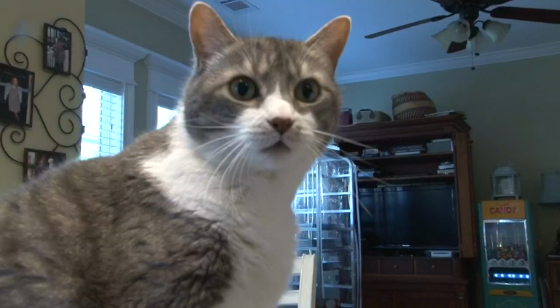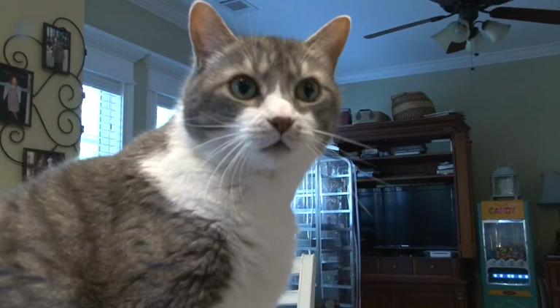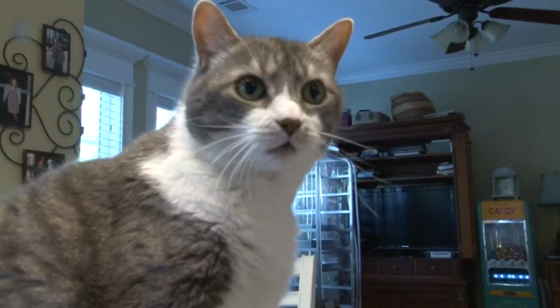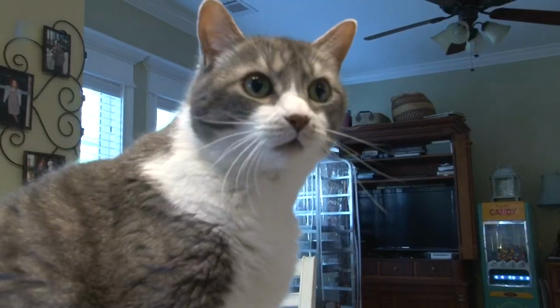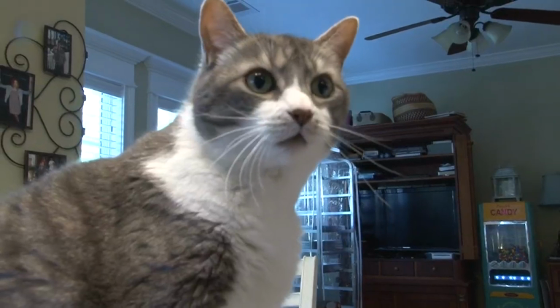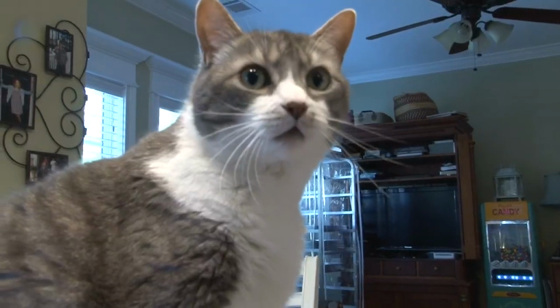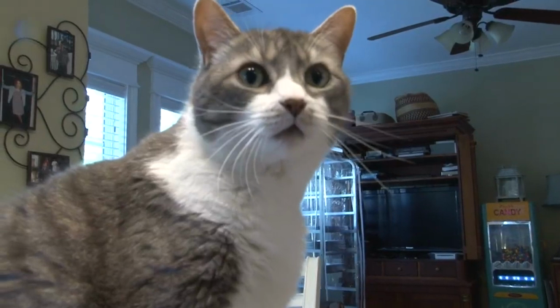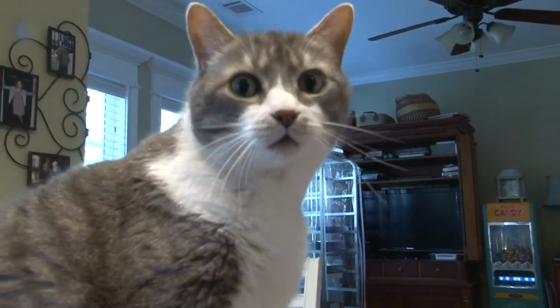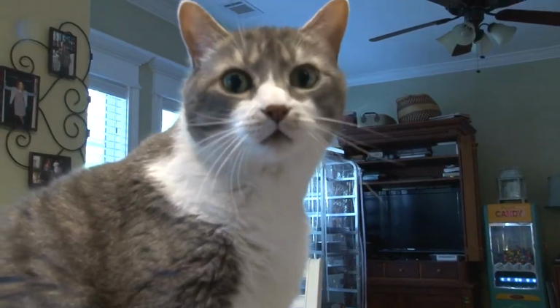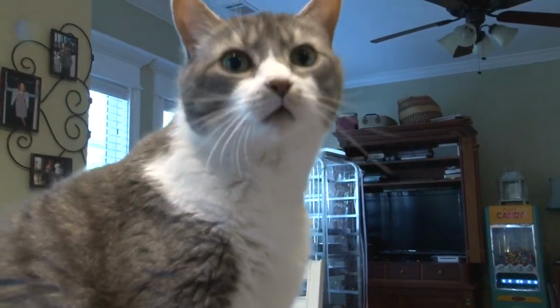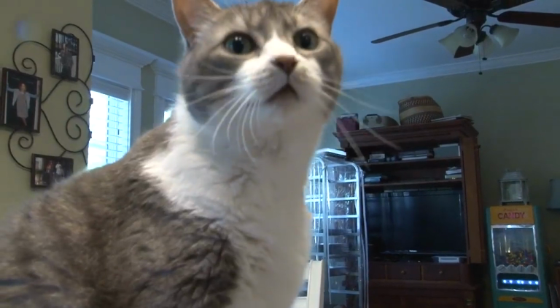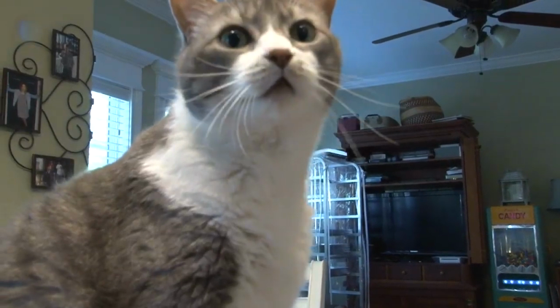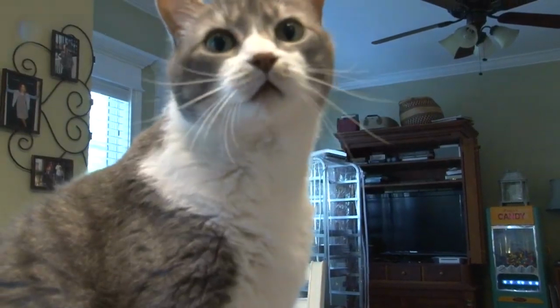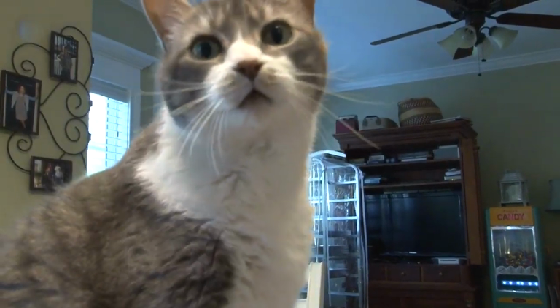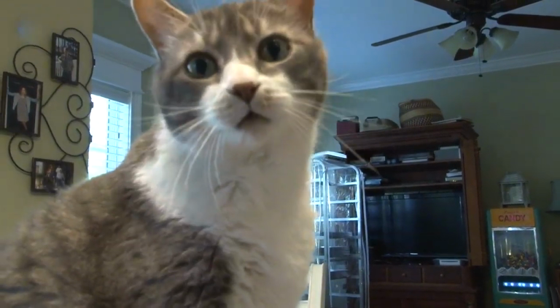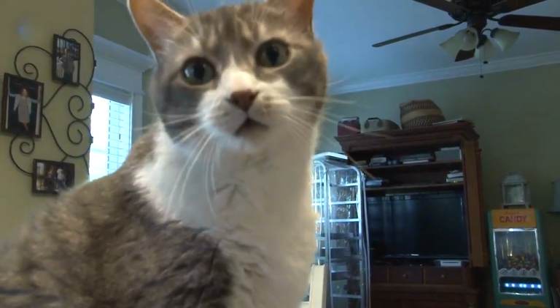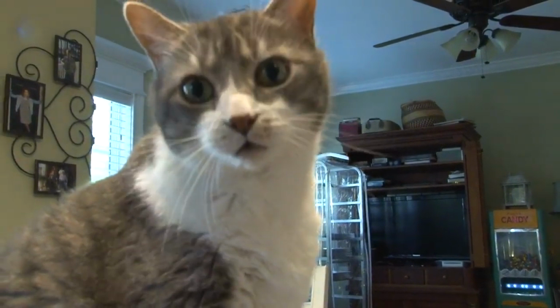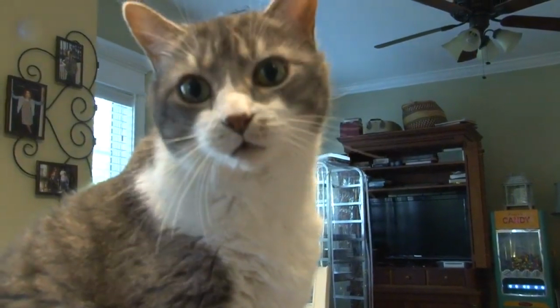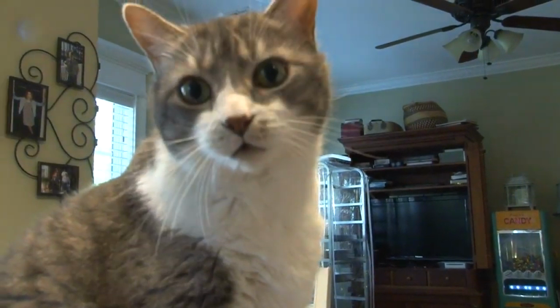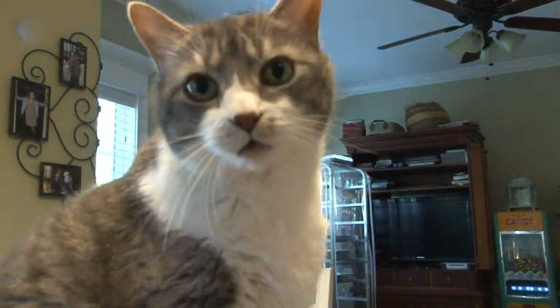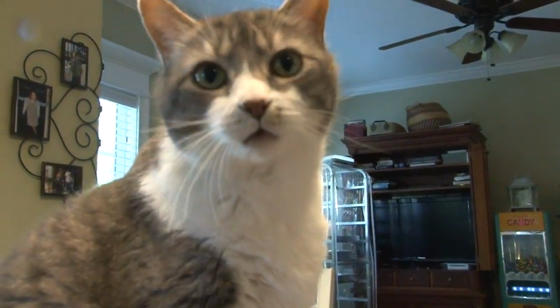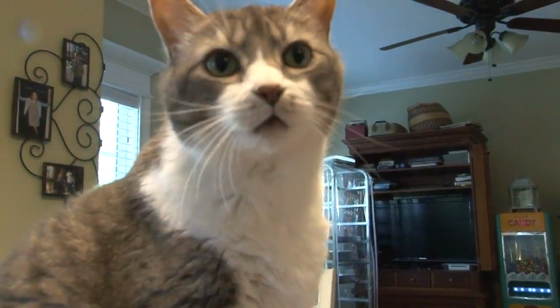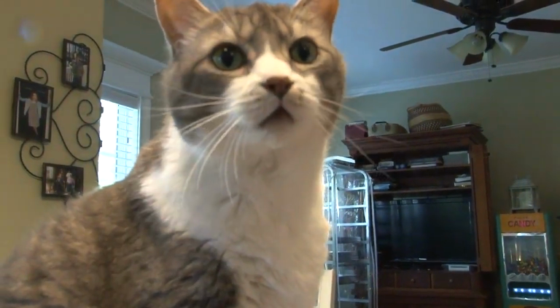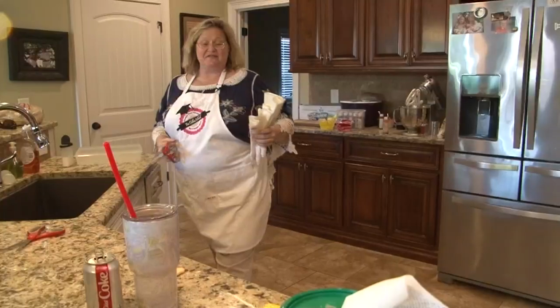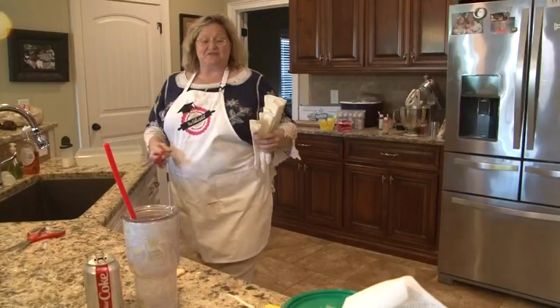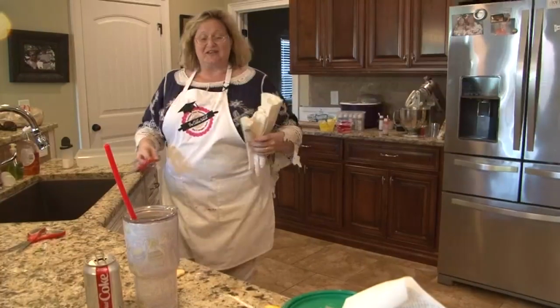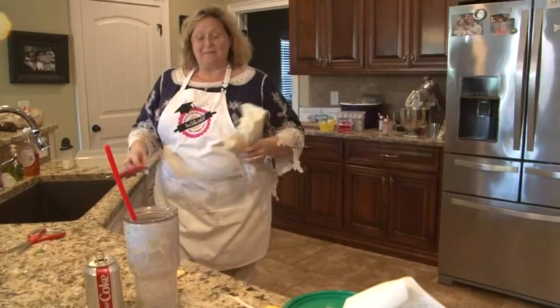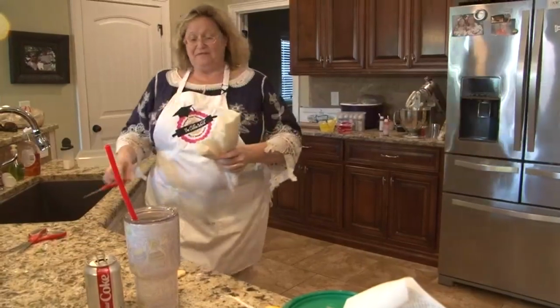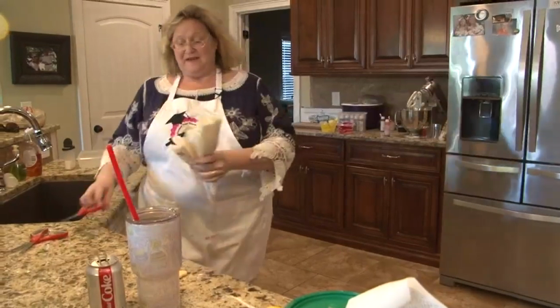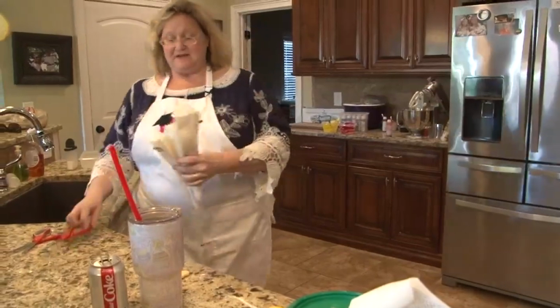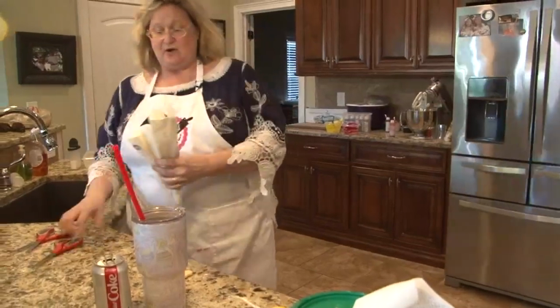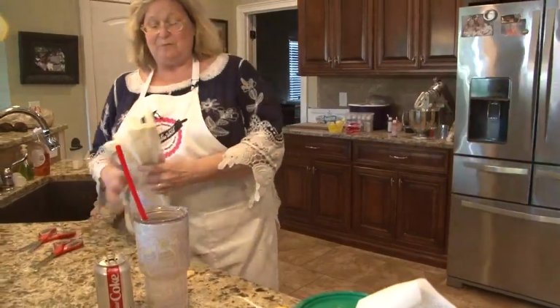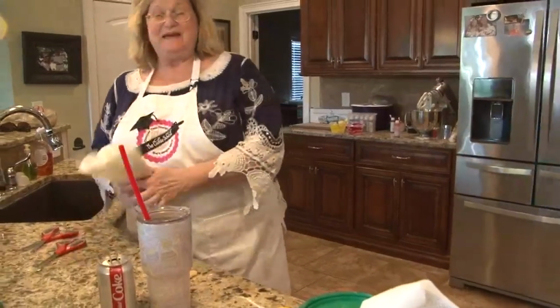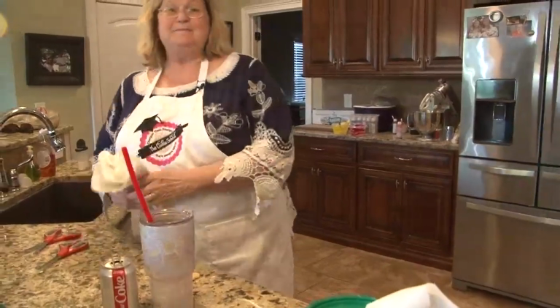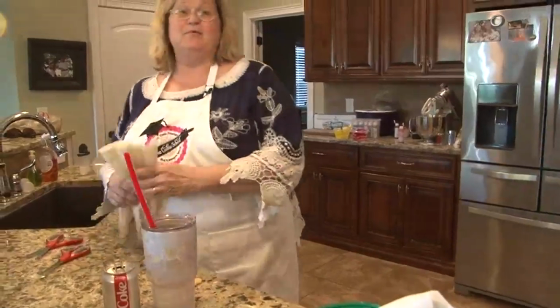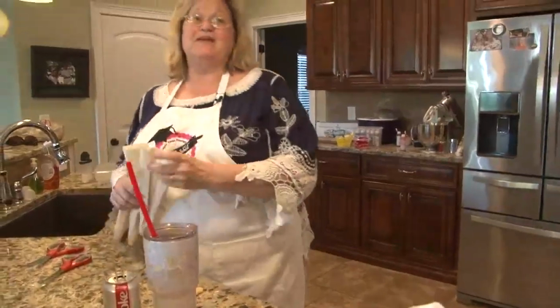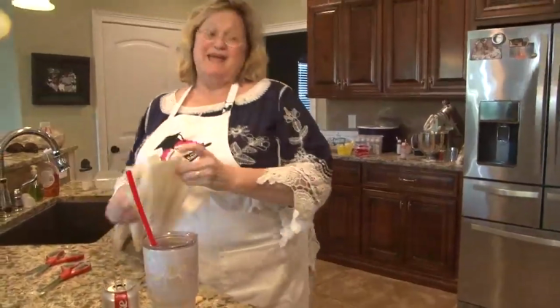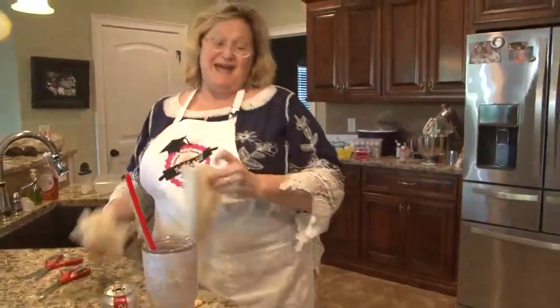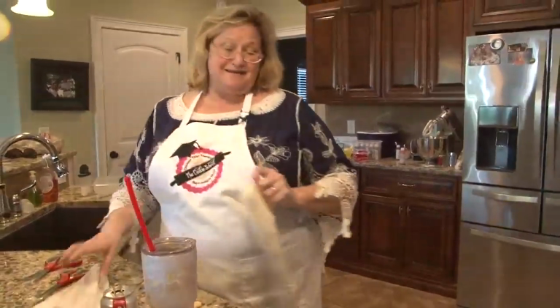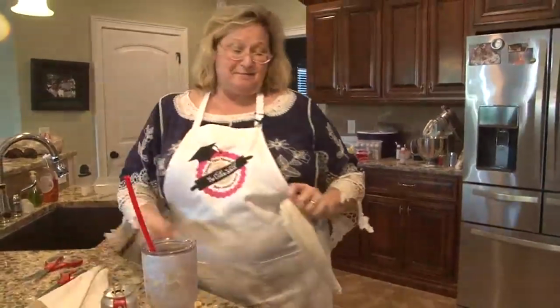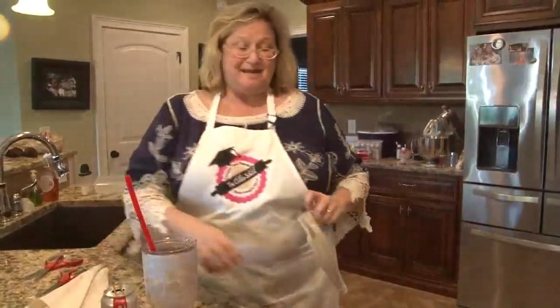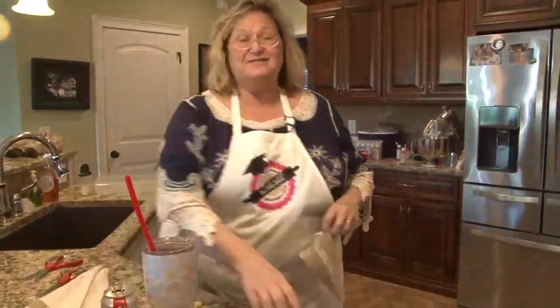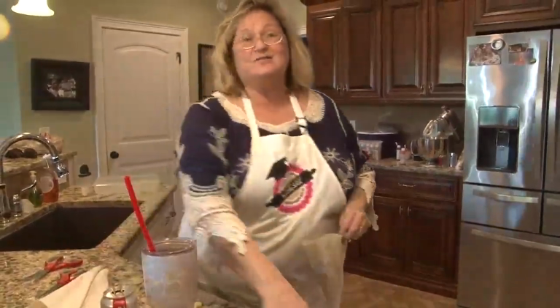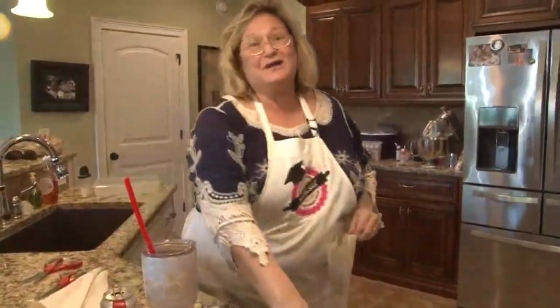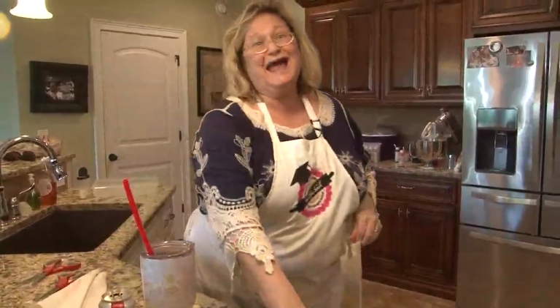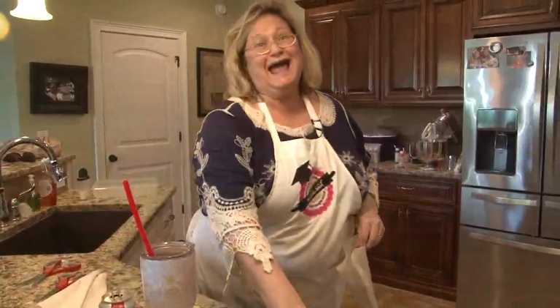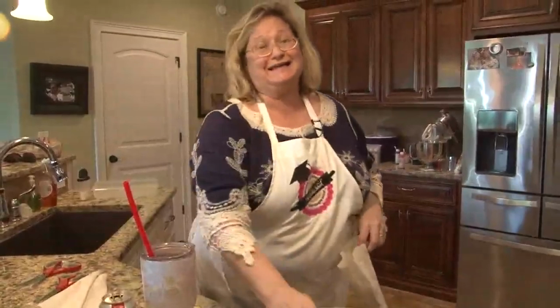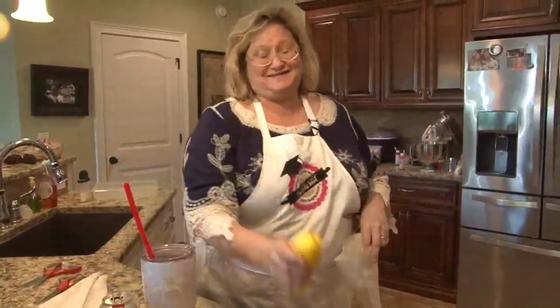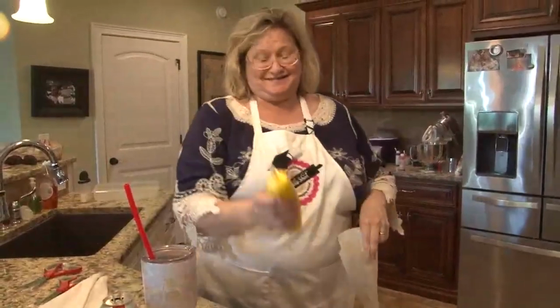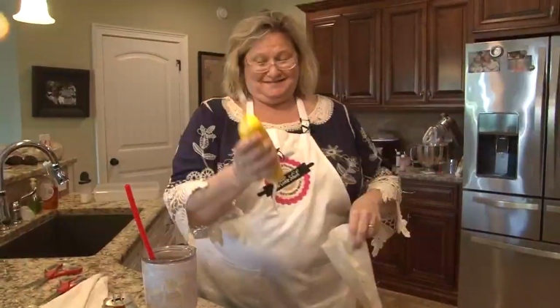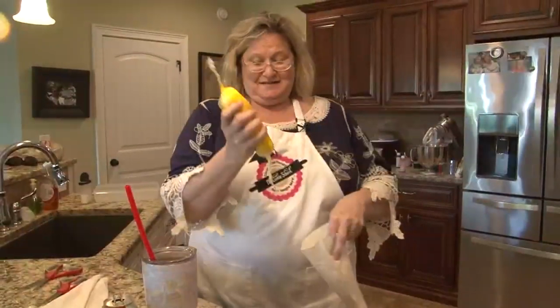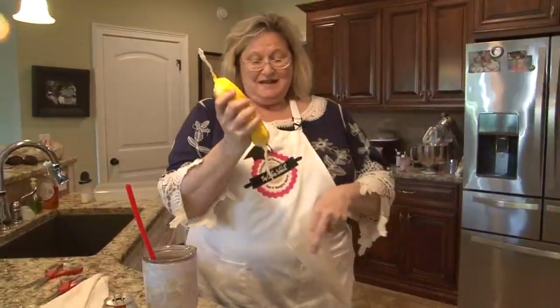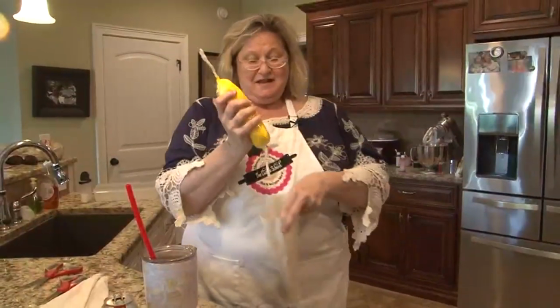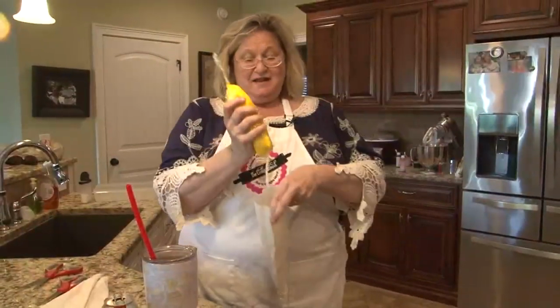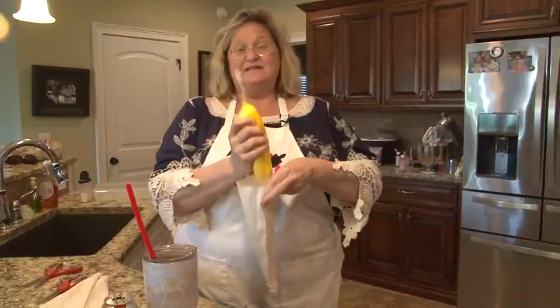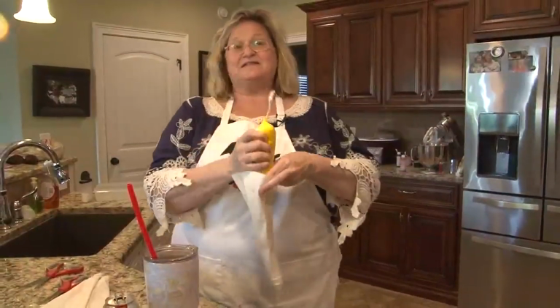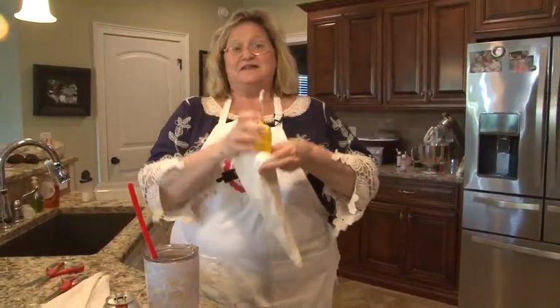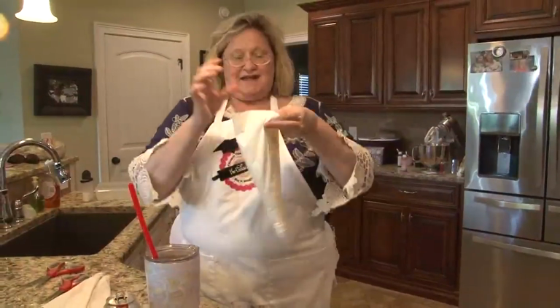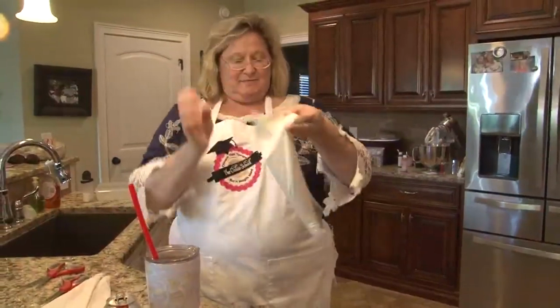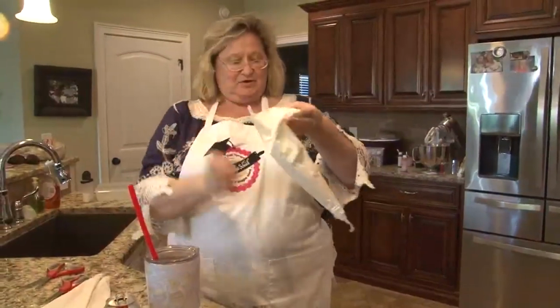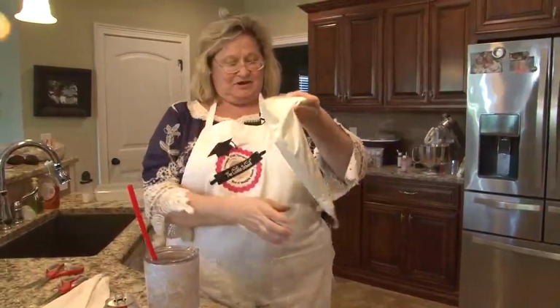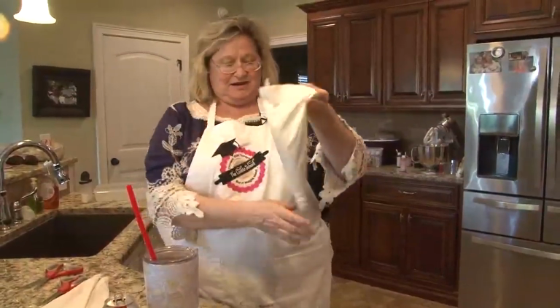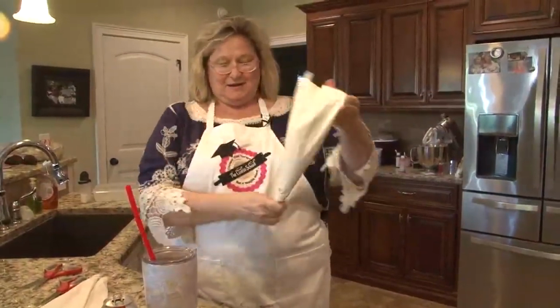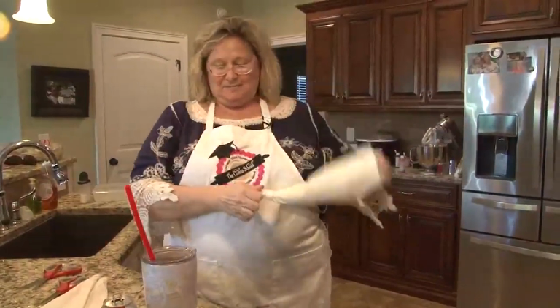Meet Bamboo. Cookie Nip has the same effect on people that catnip has on cats — hence the name Cookie Nip.